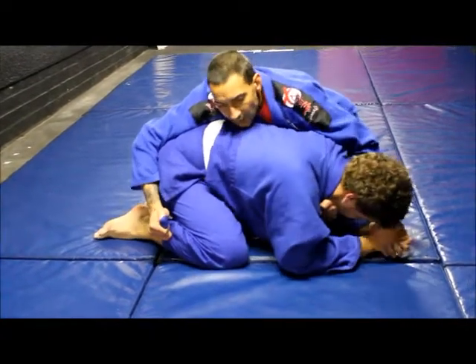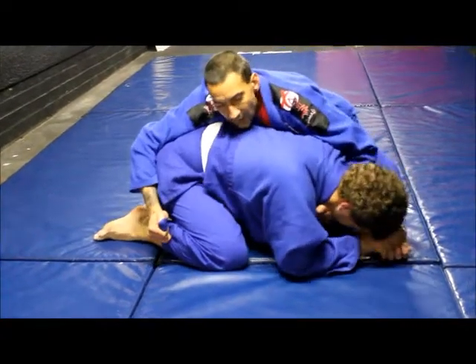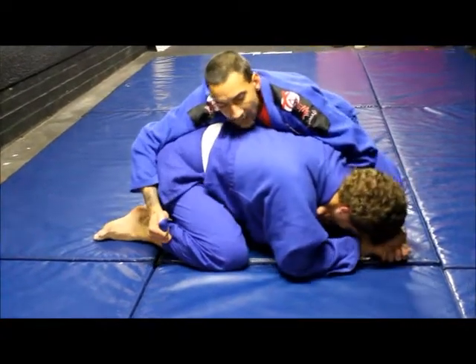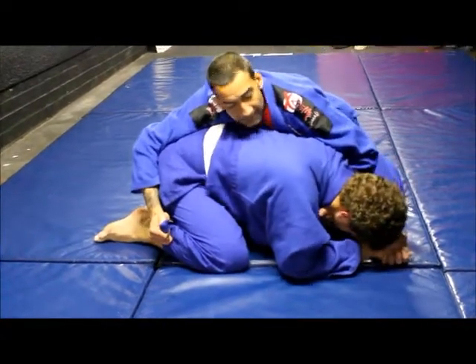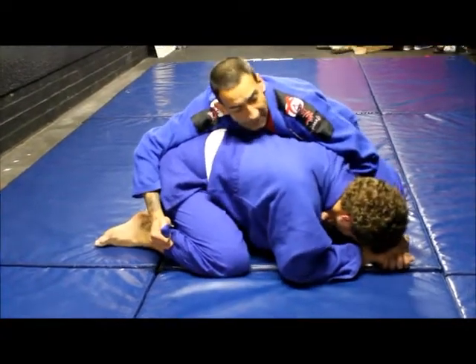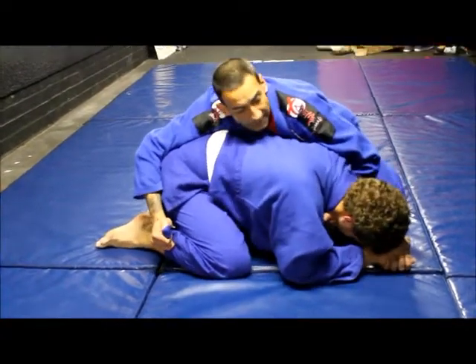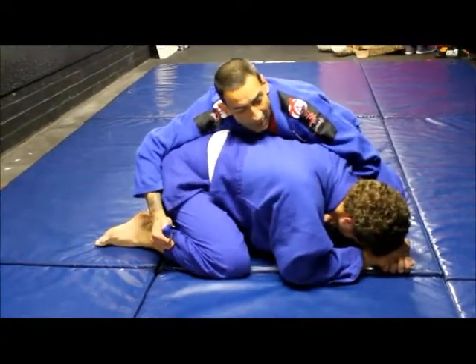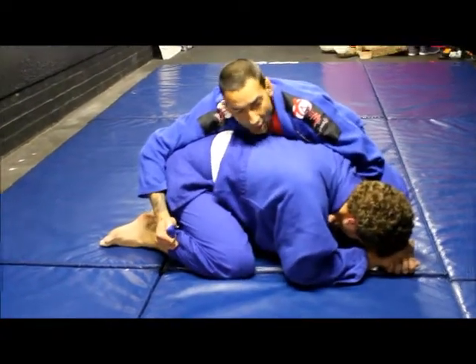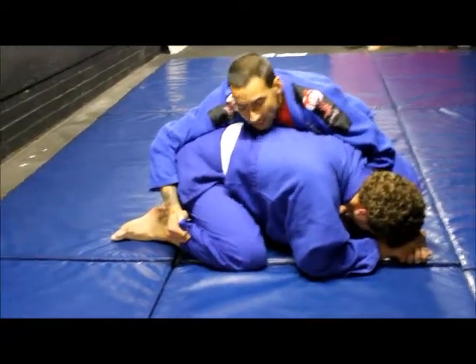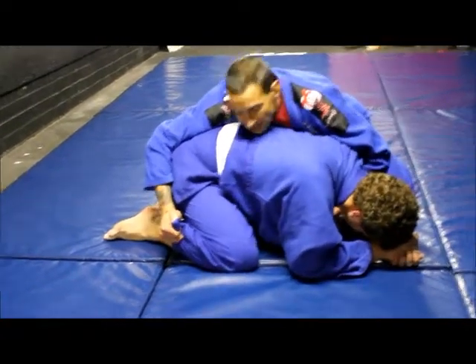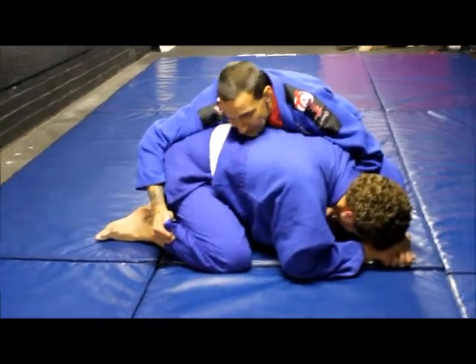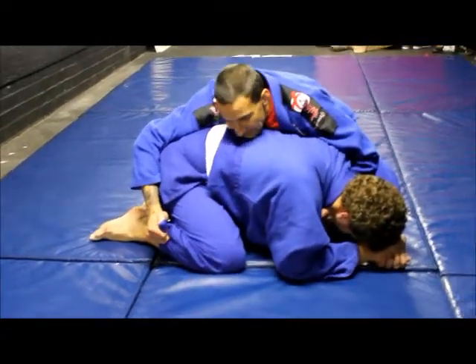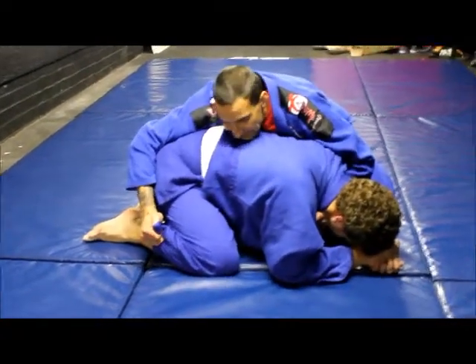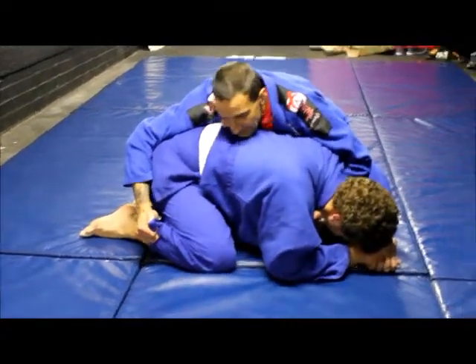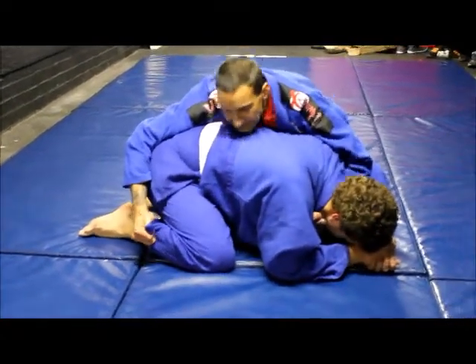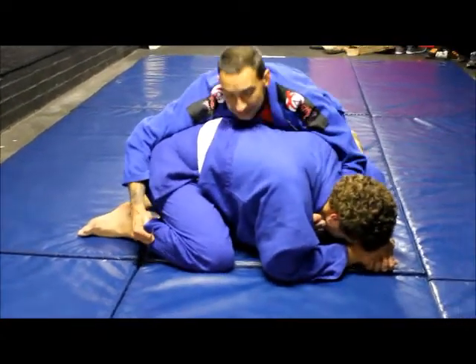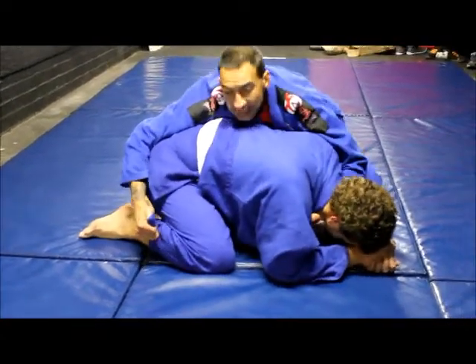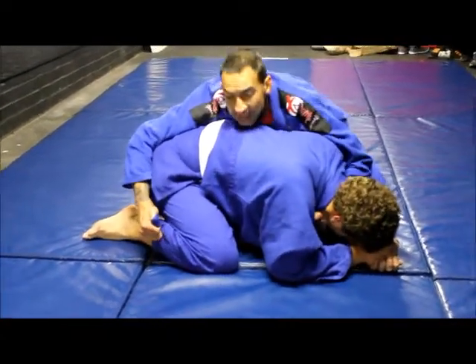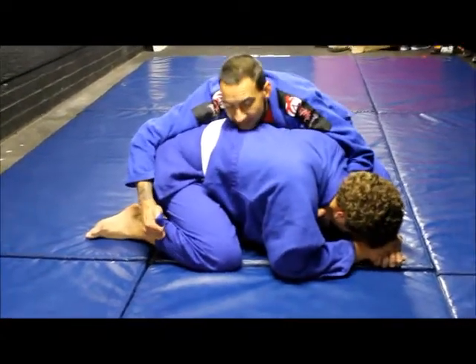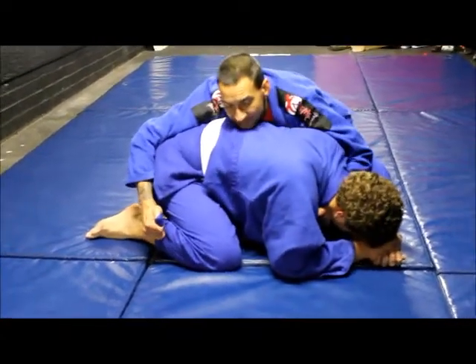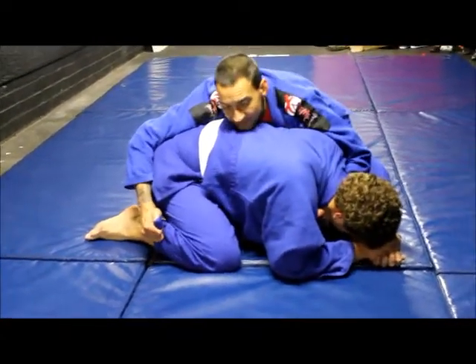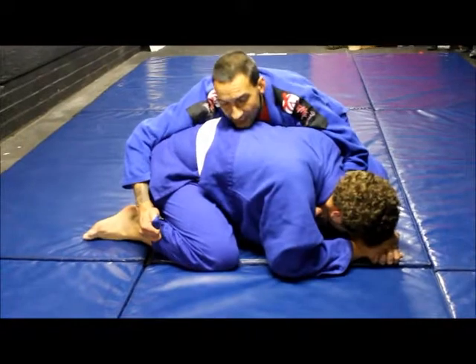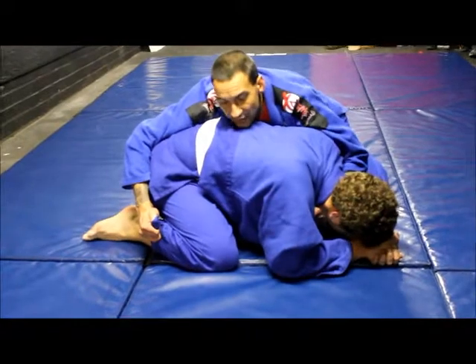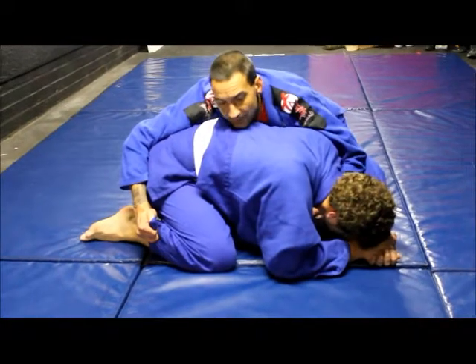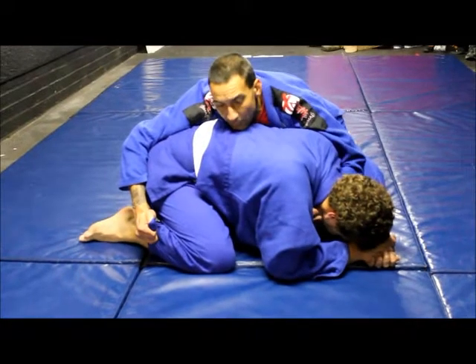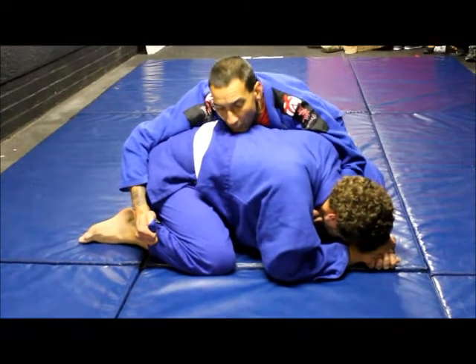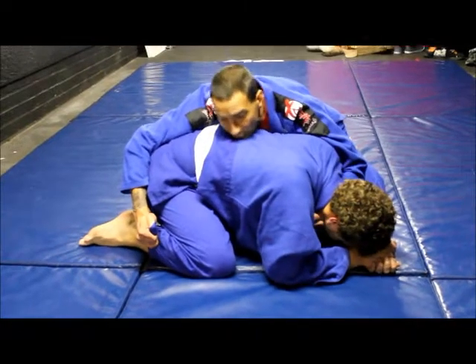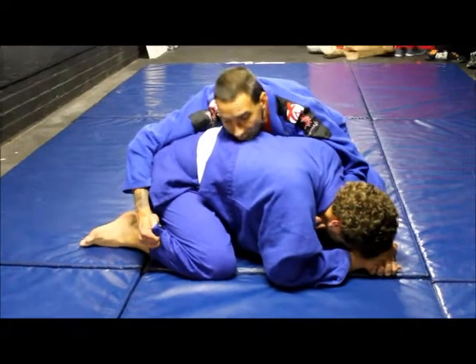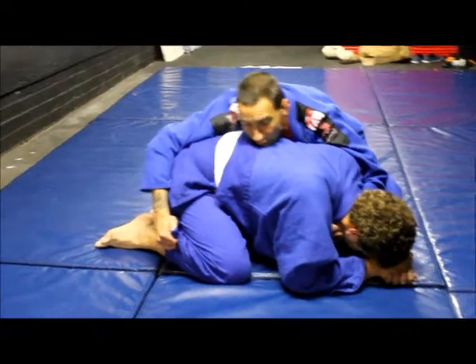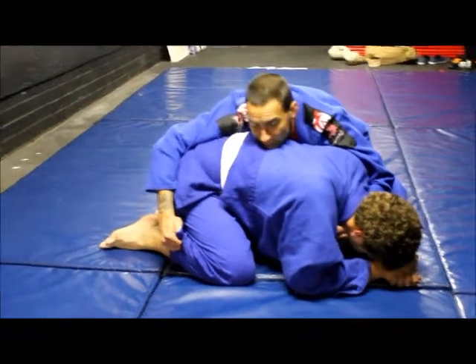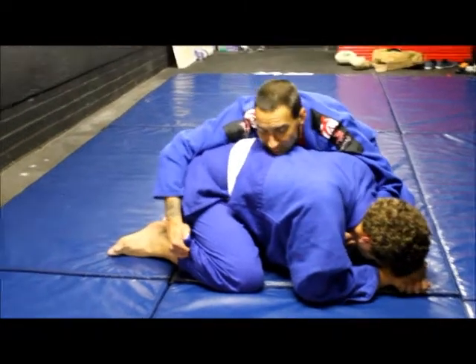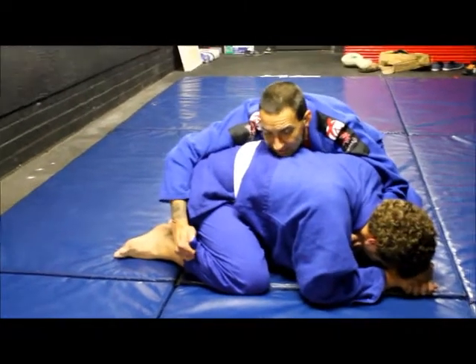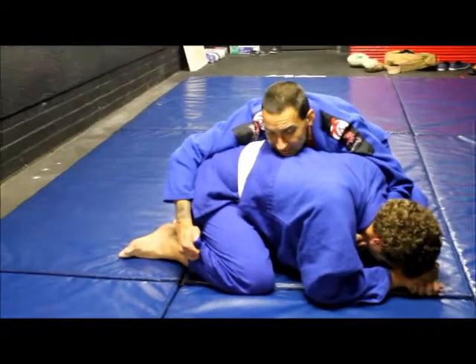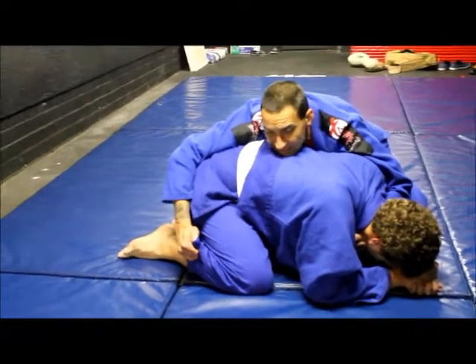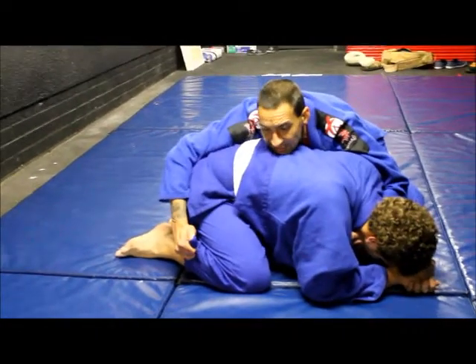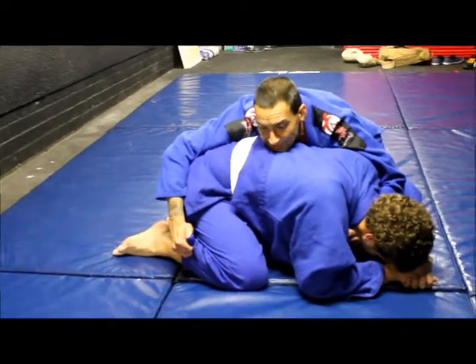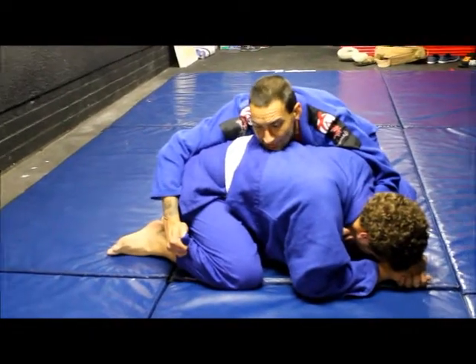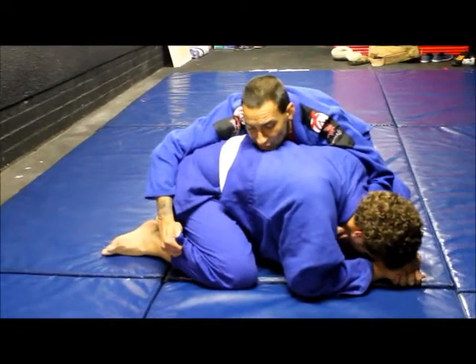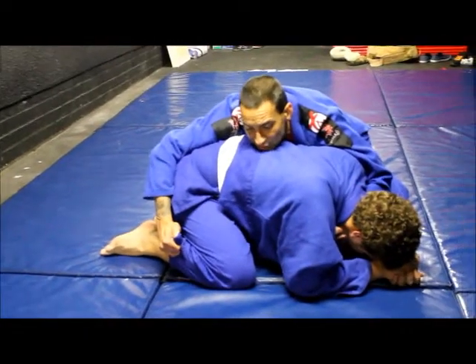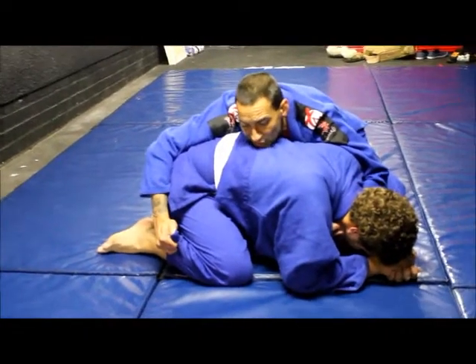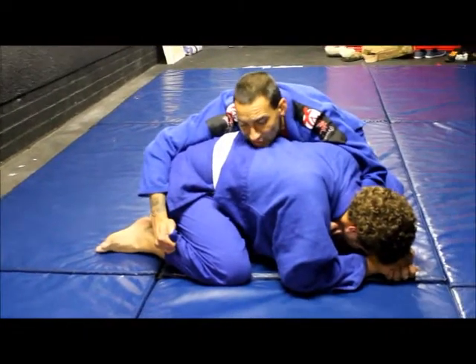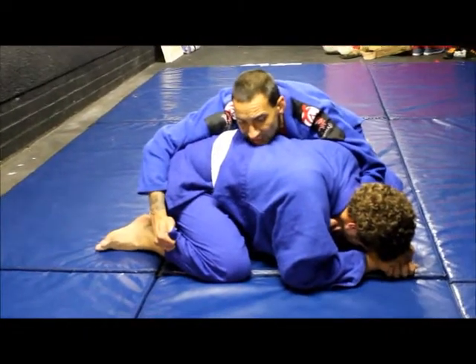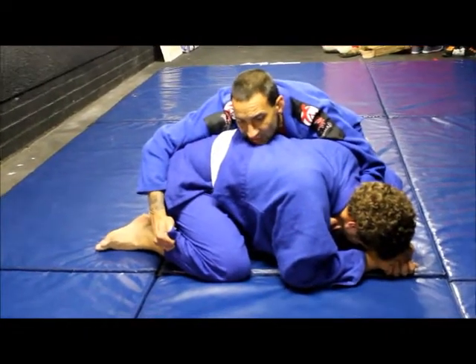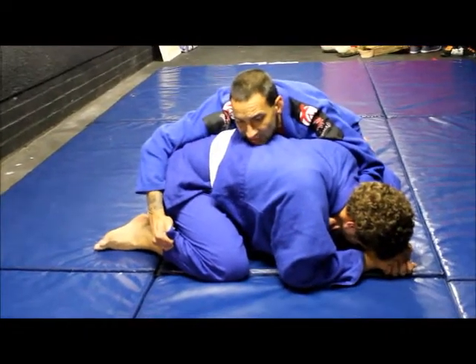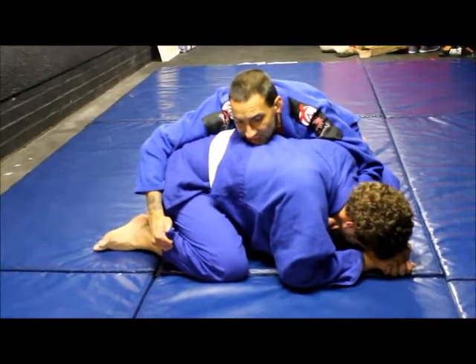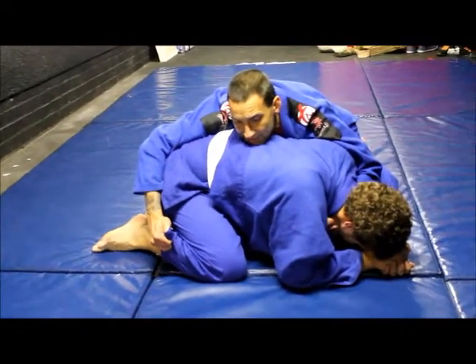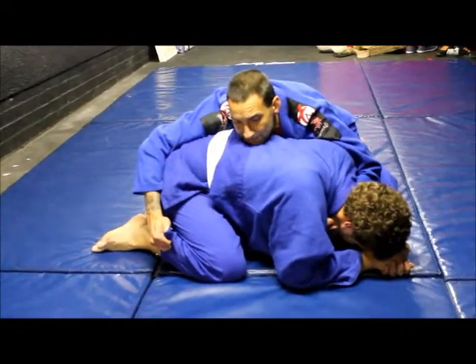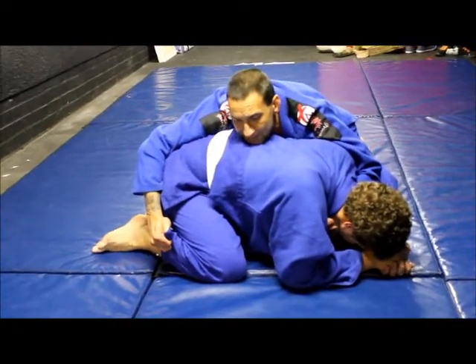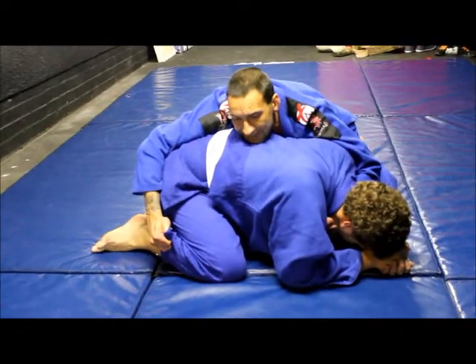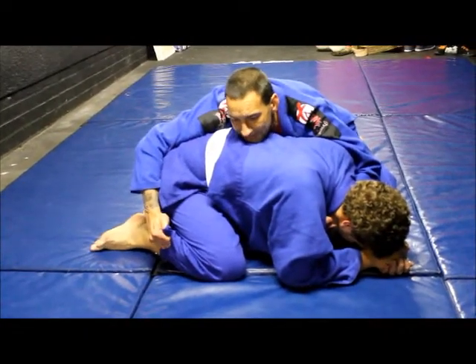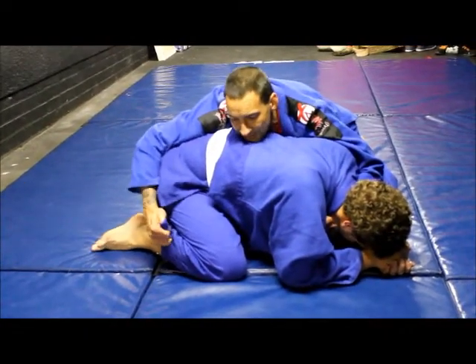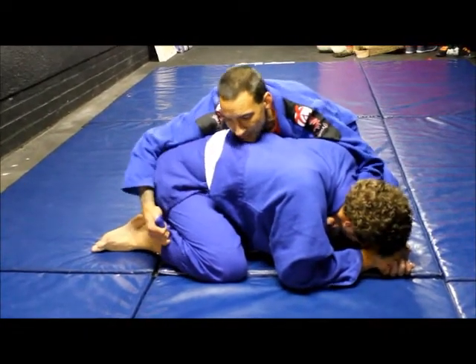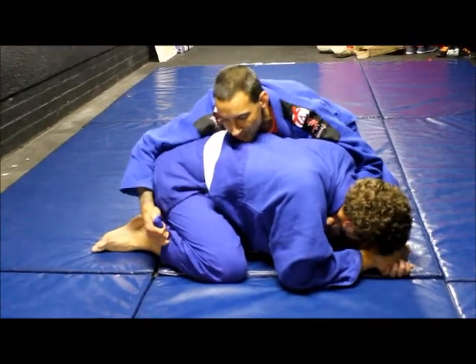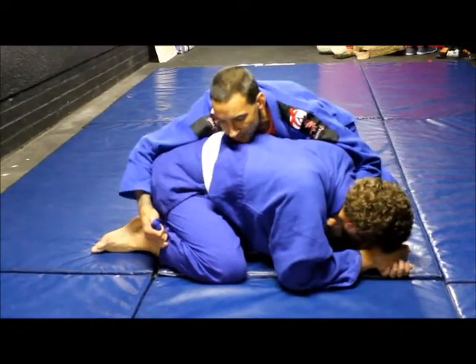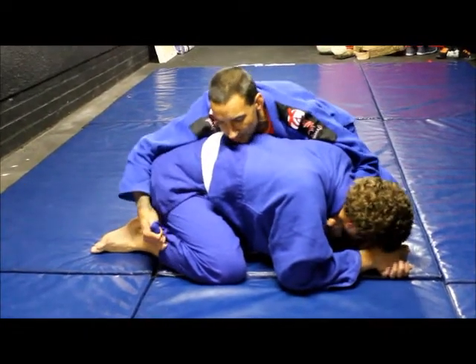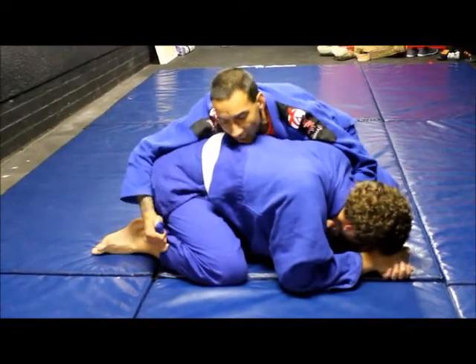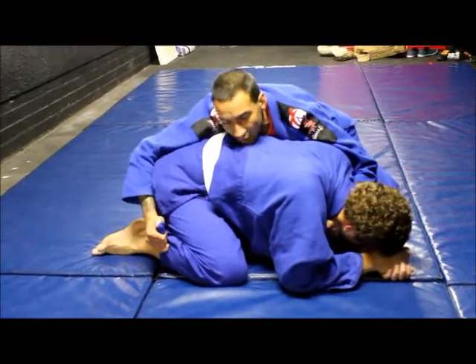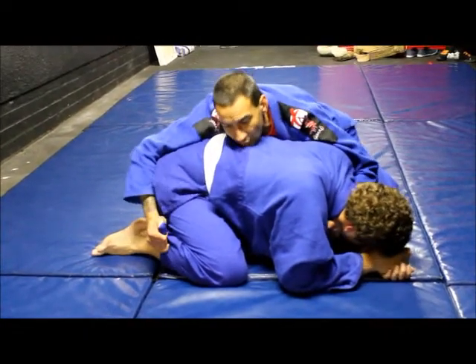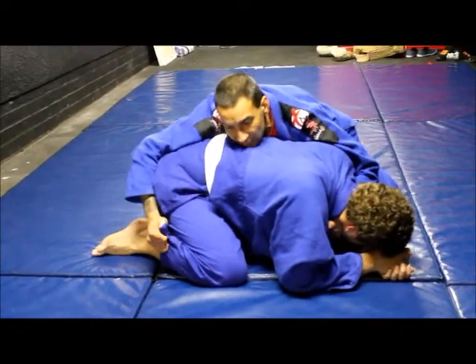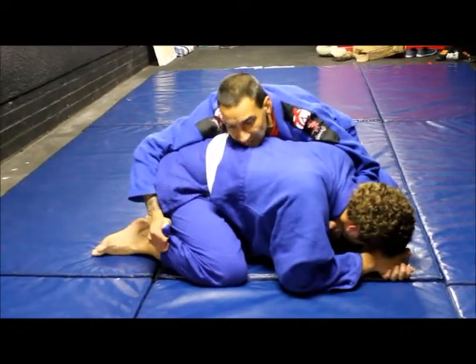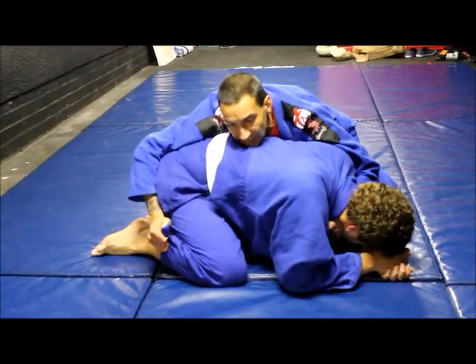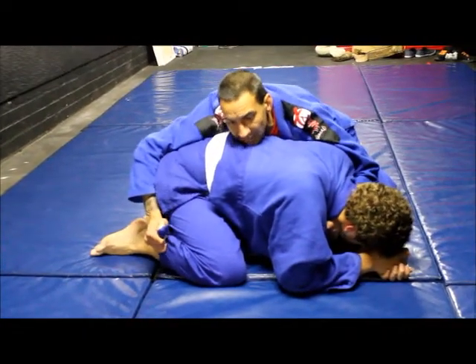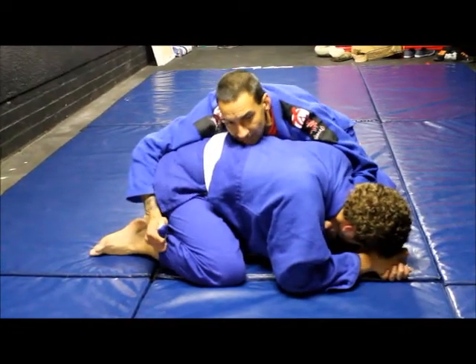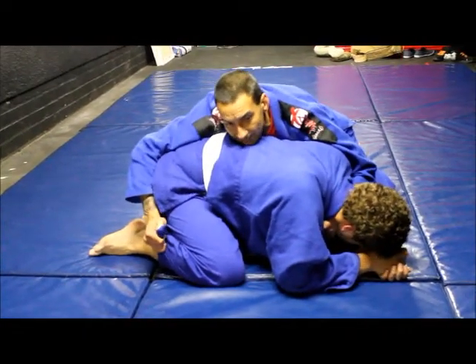I'm going to be on my knees — very important with this — keep your chin on his back the whole time.